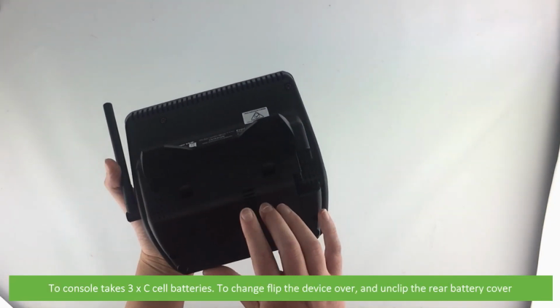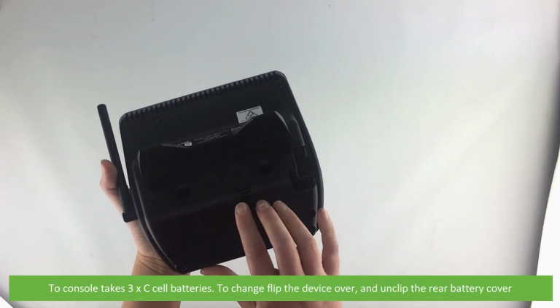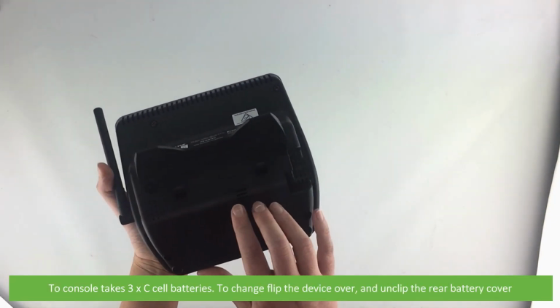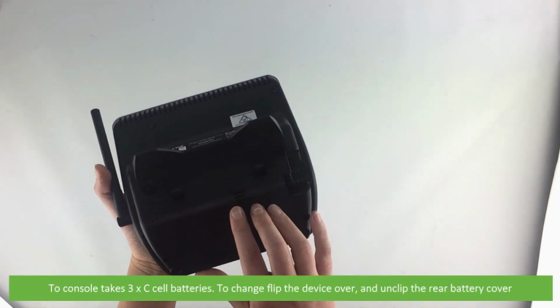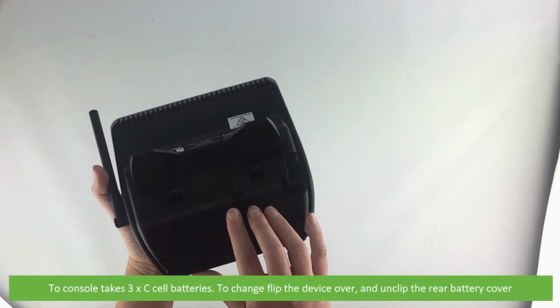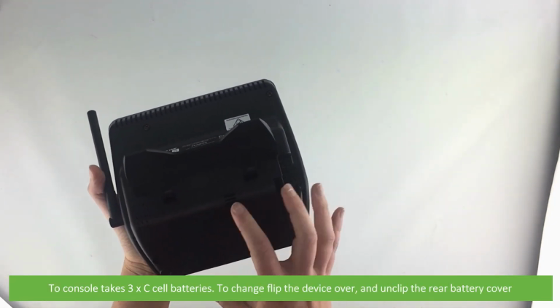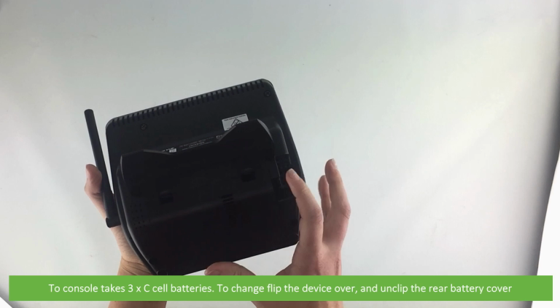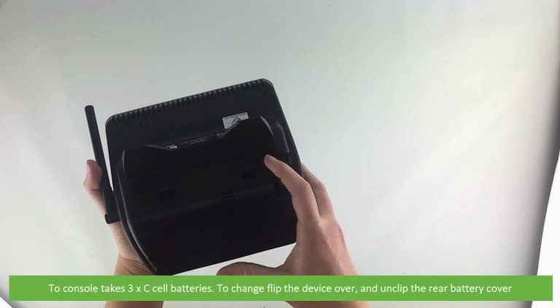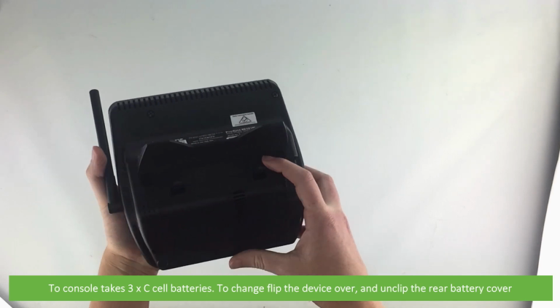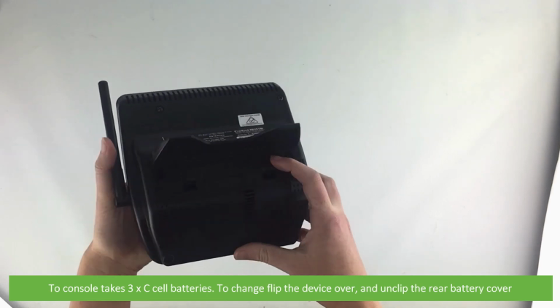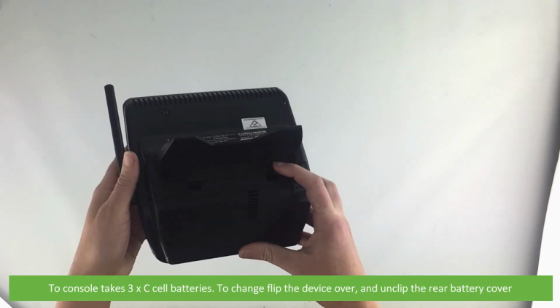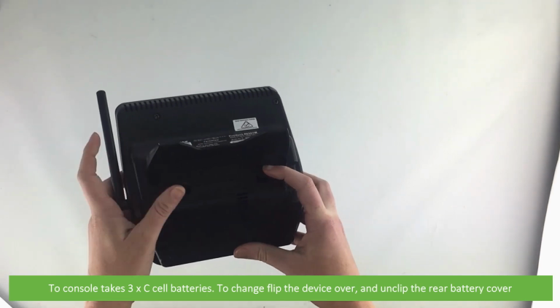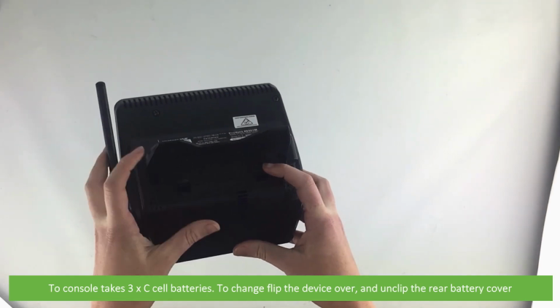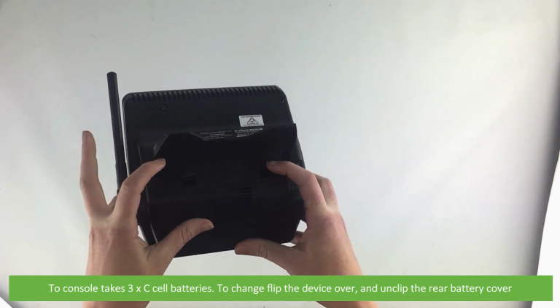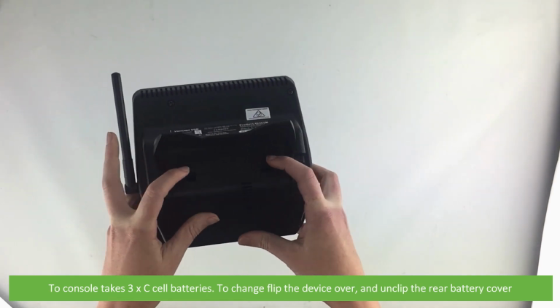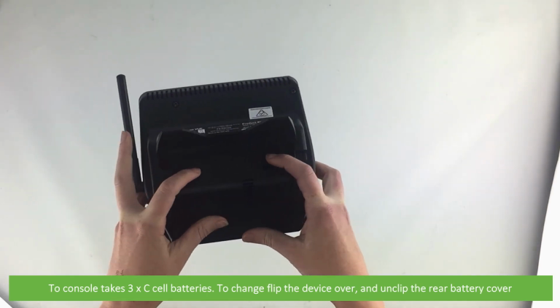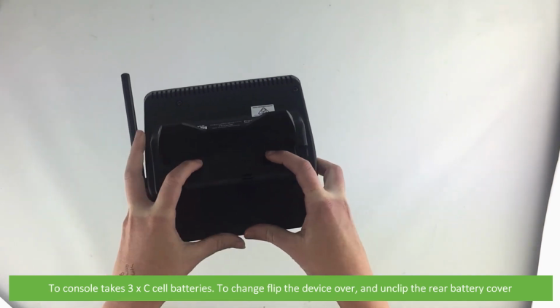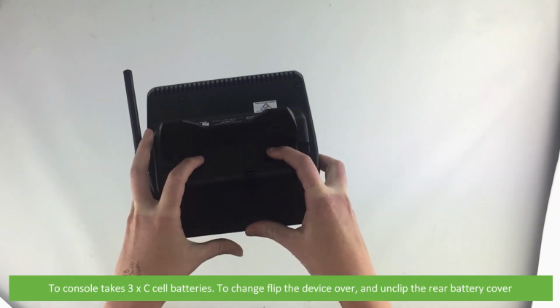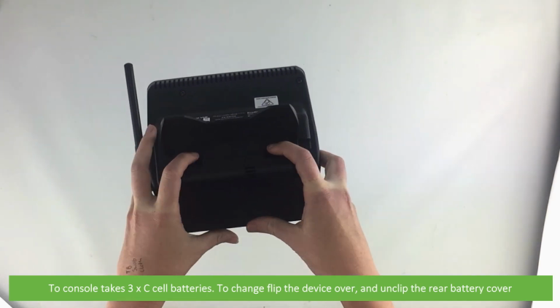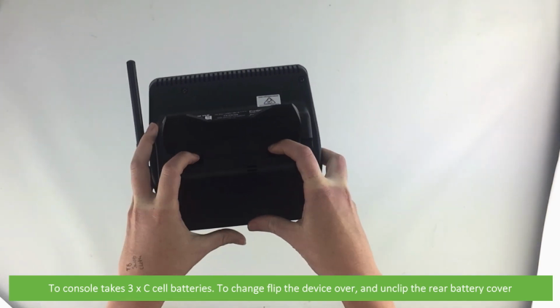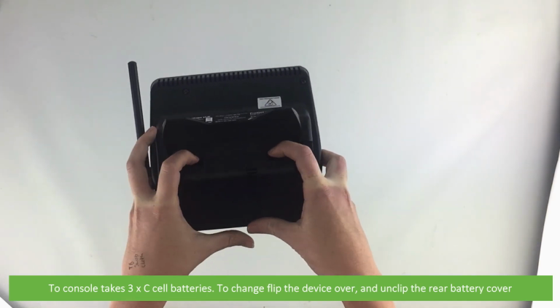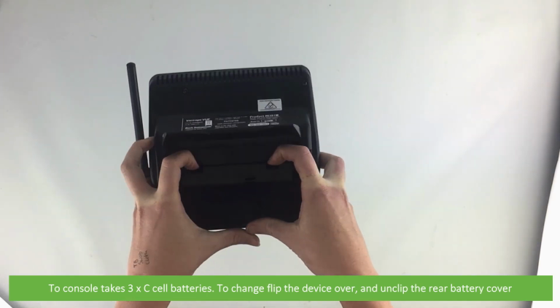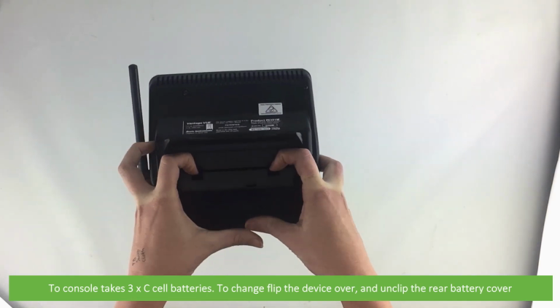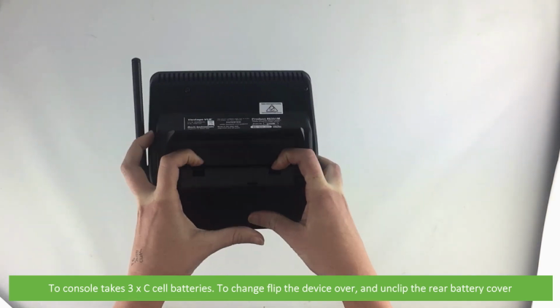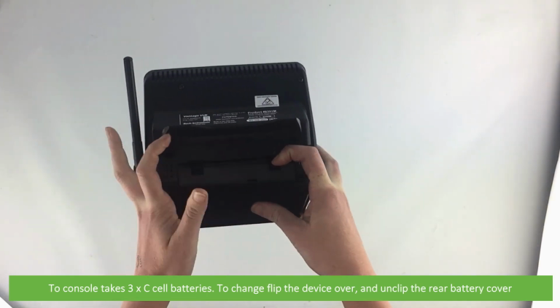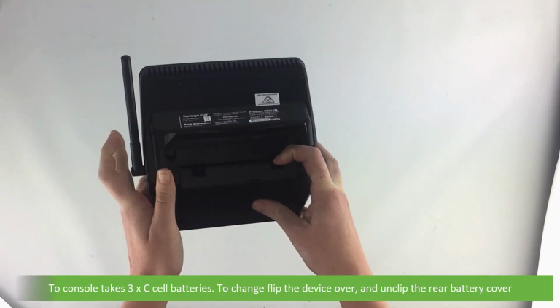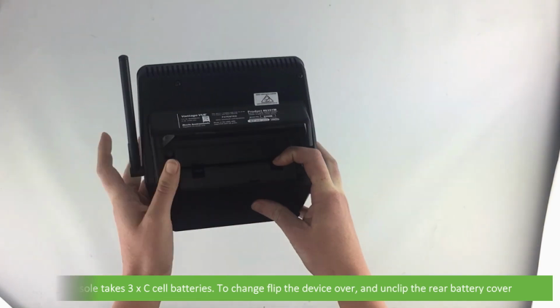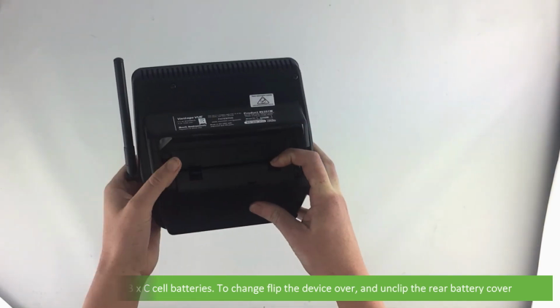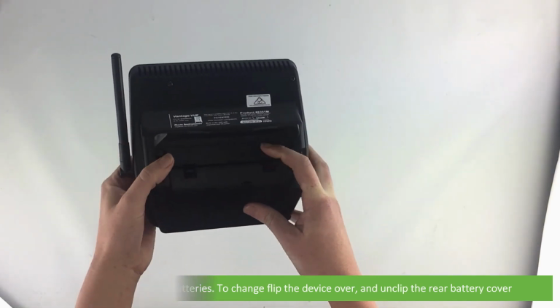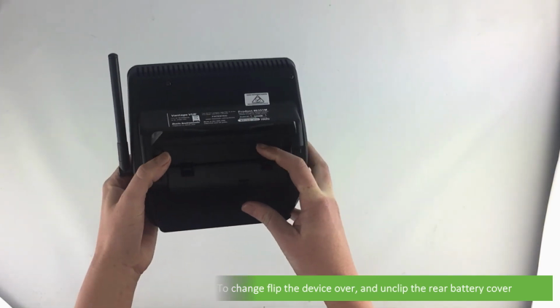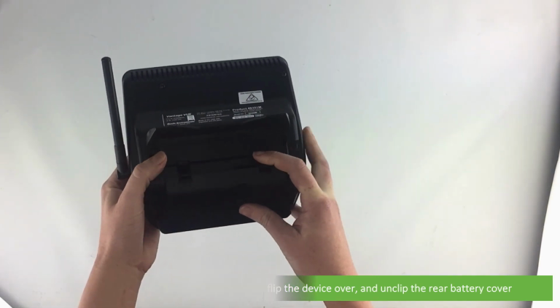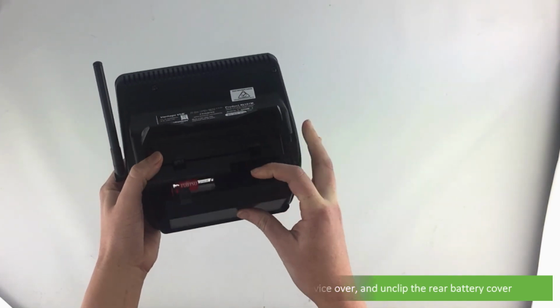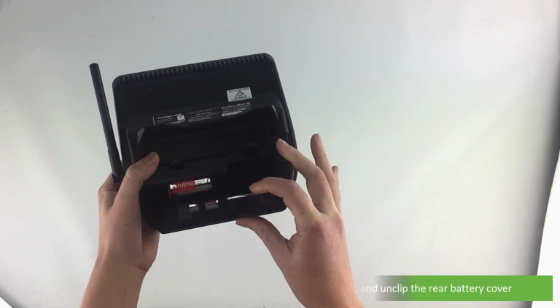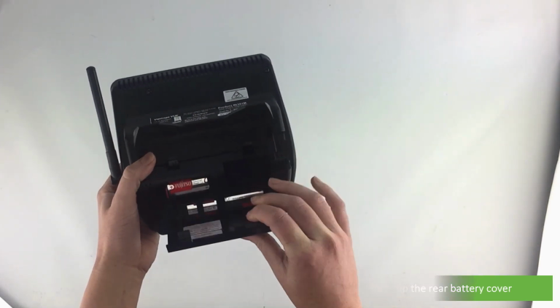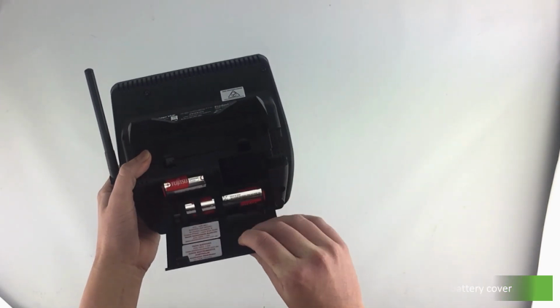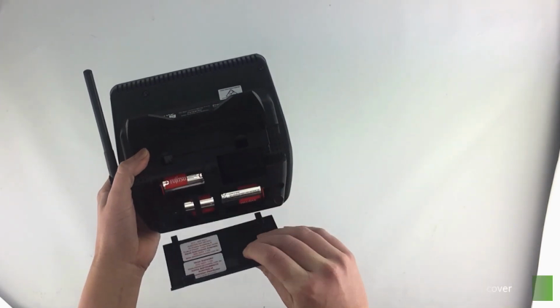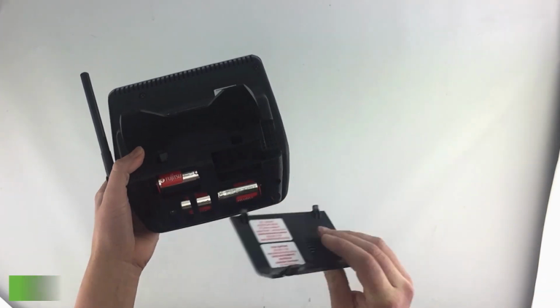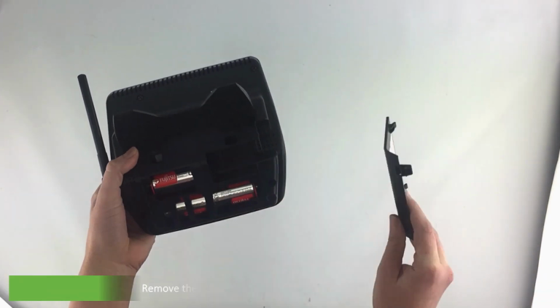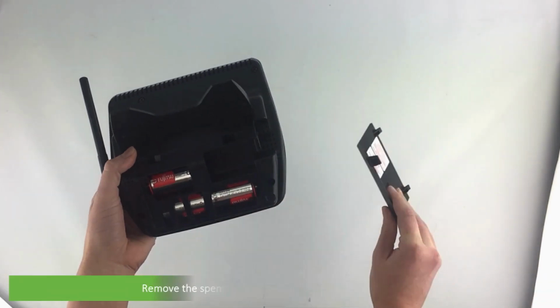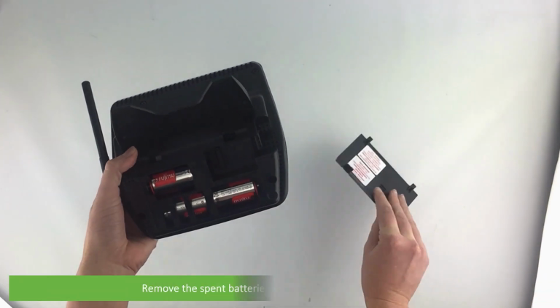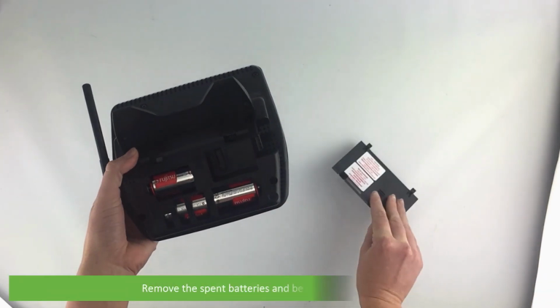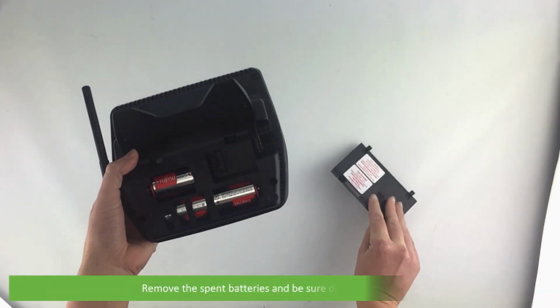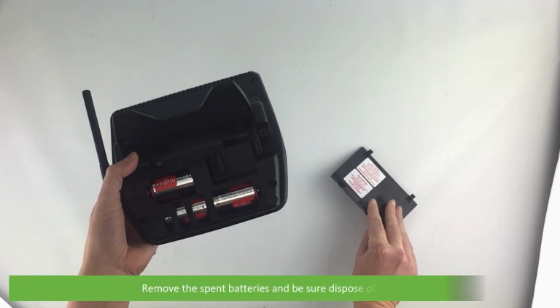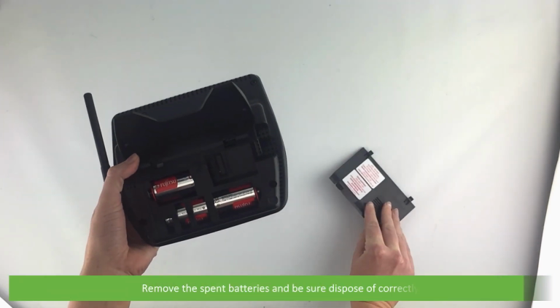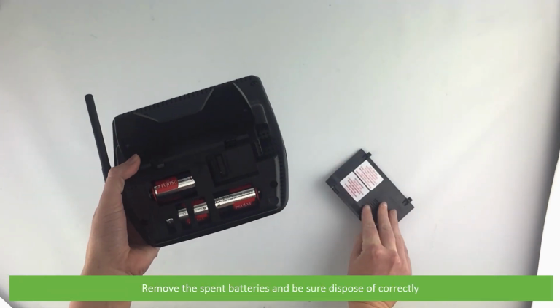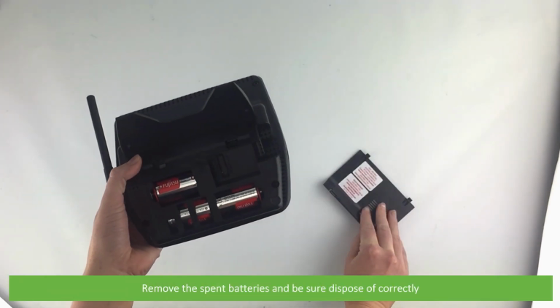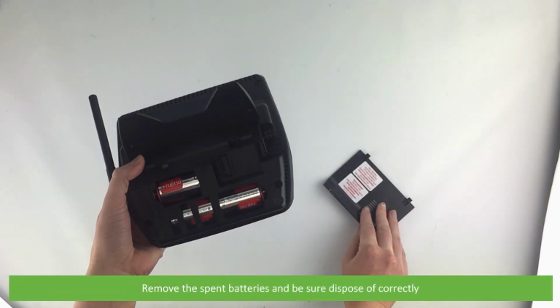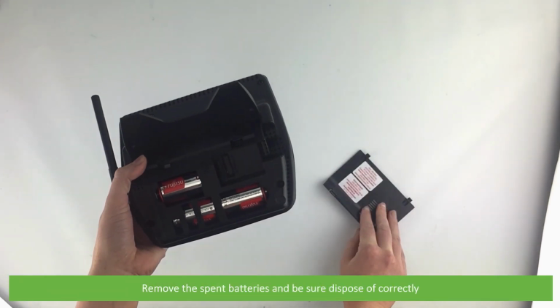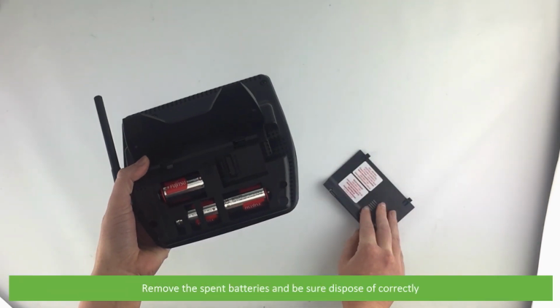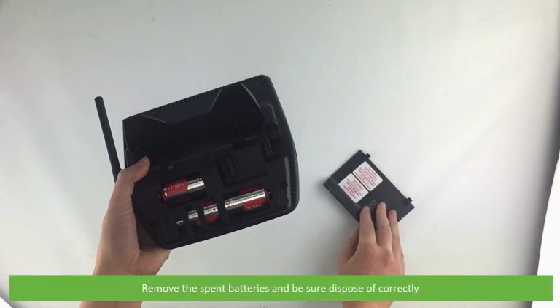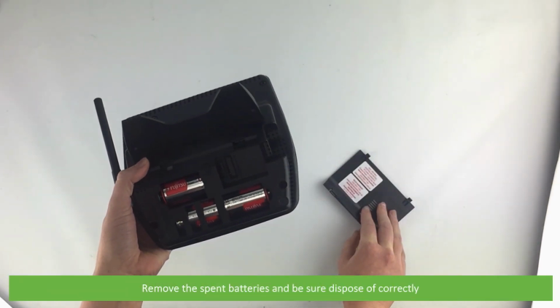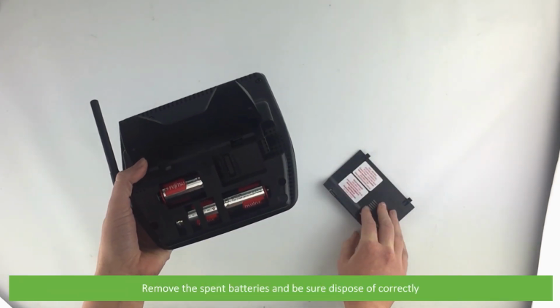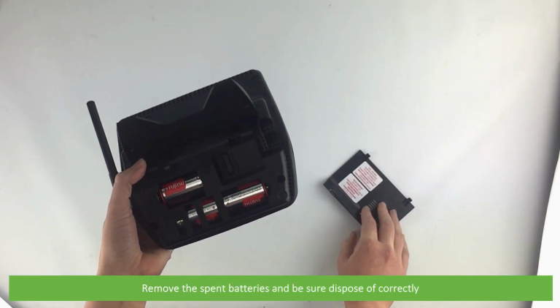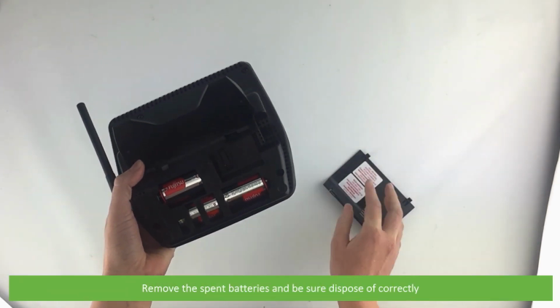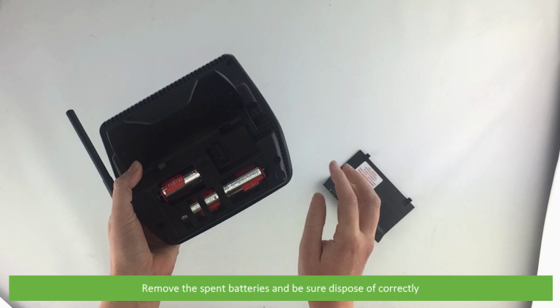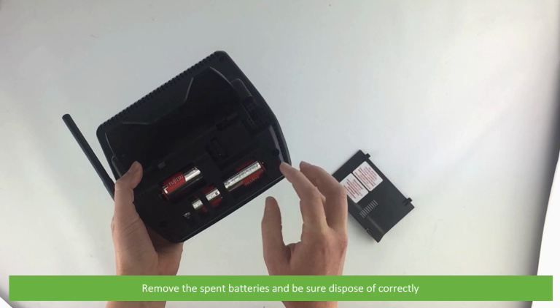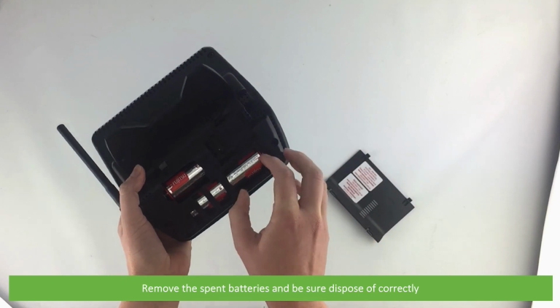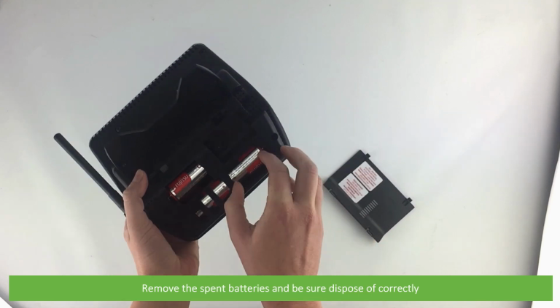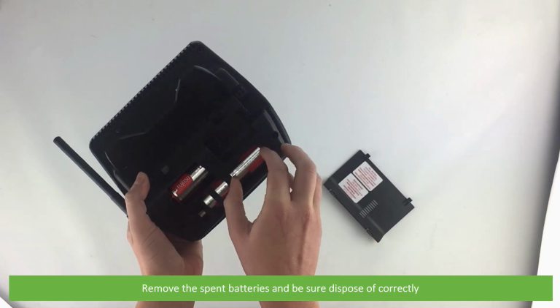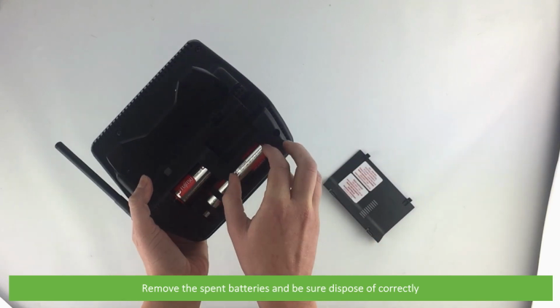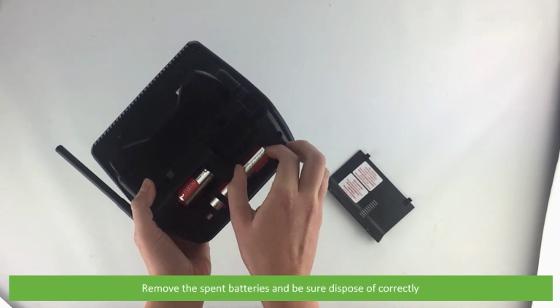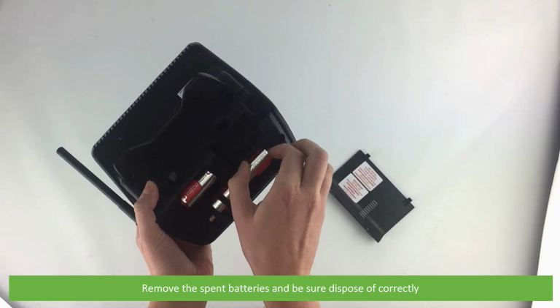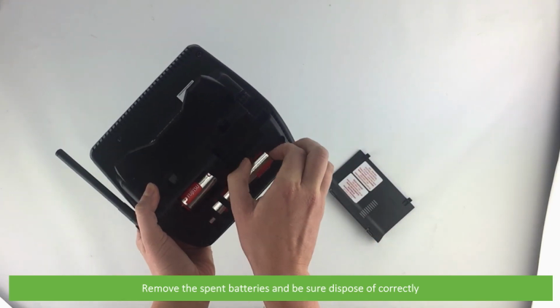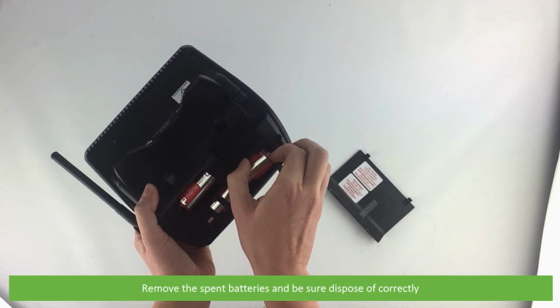To change the batteries, flip the device over and unclip the rear battery cover. Remove the spent batteries and be sure to dispose of them correctly.